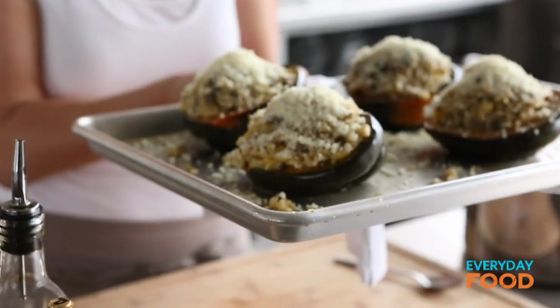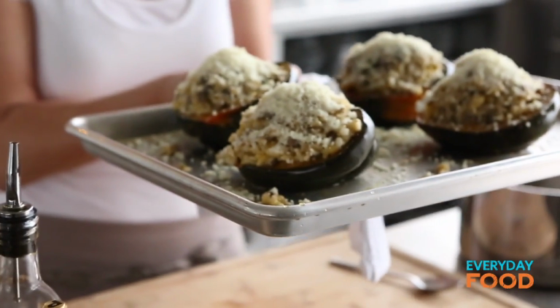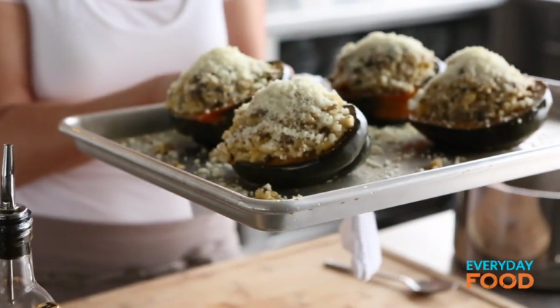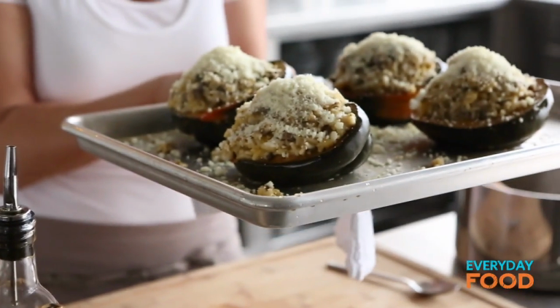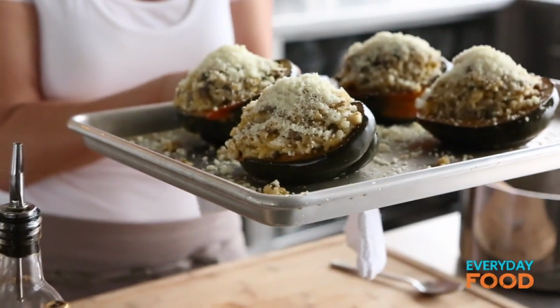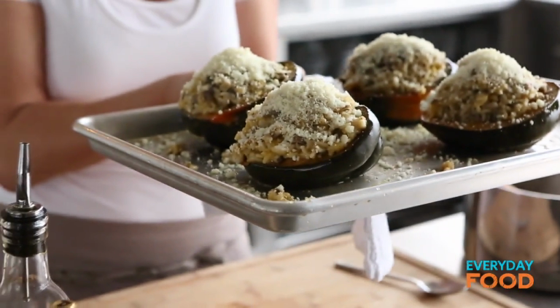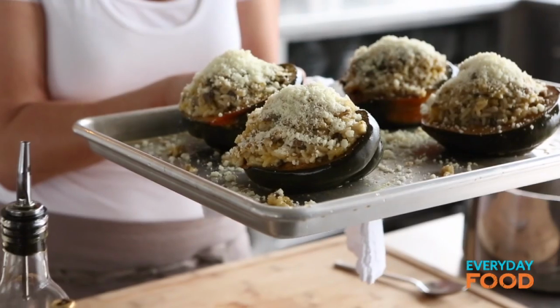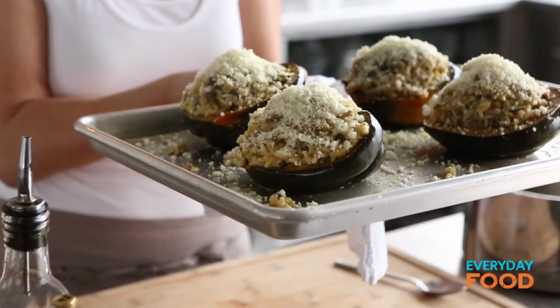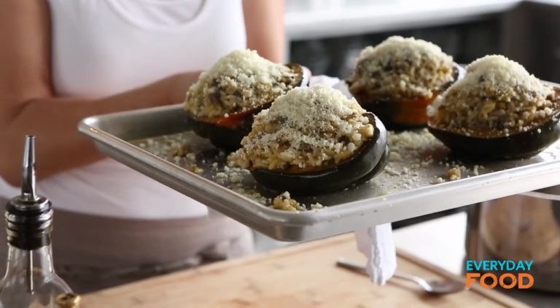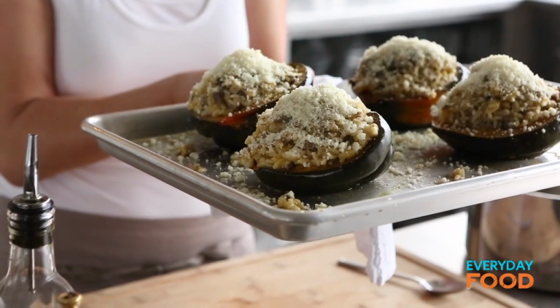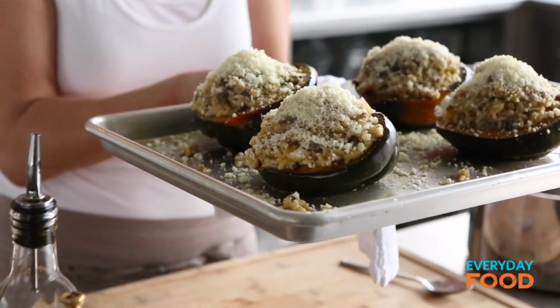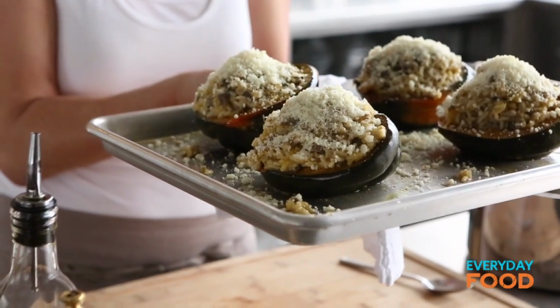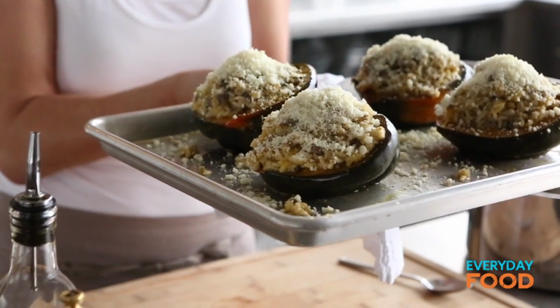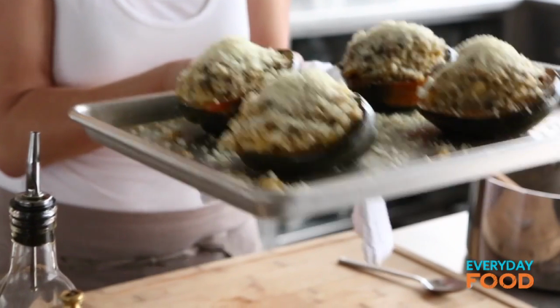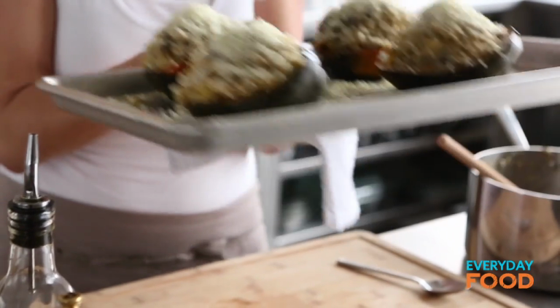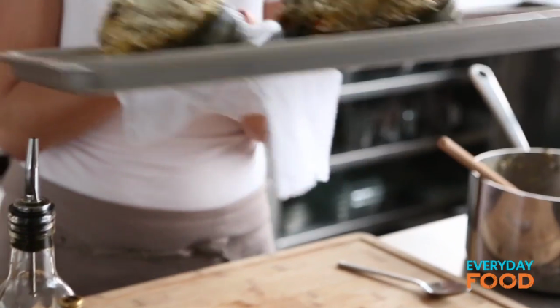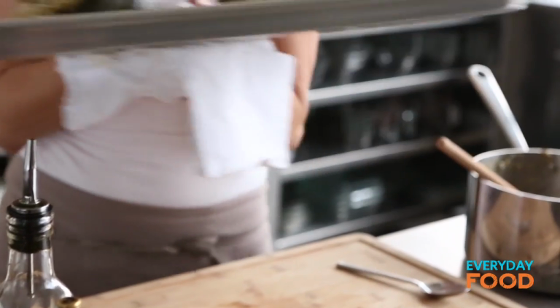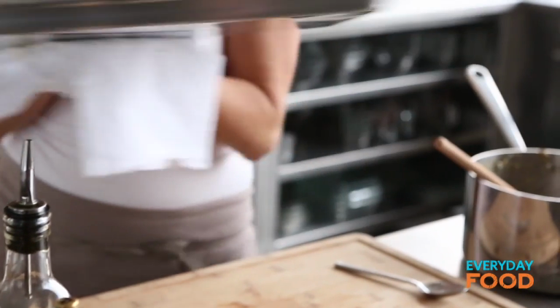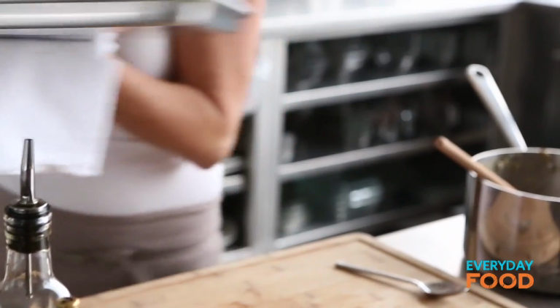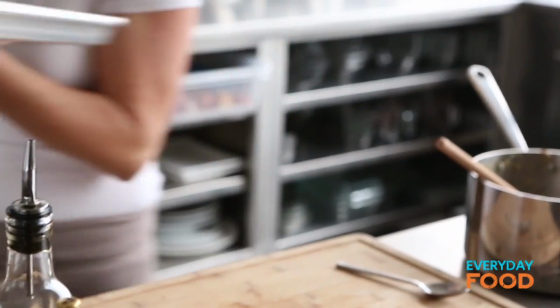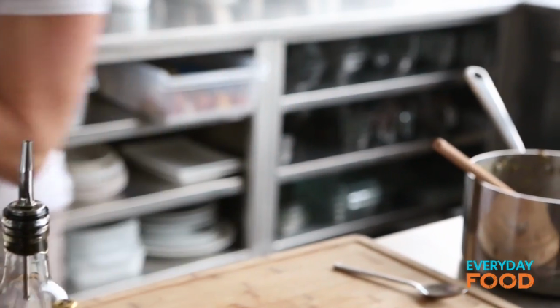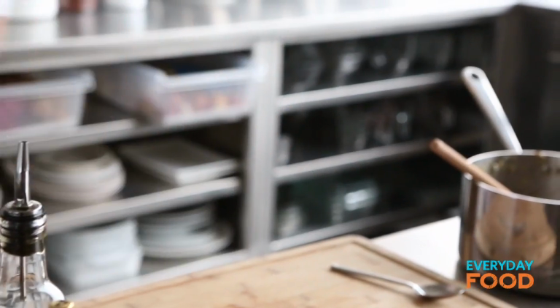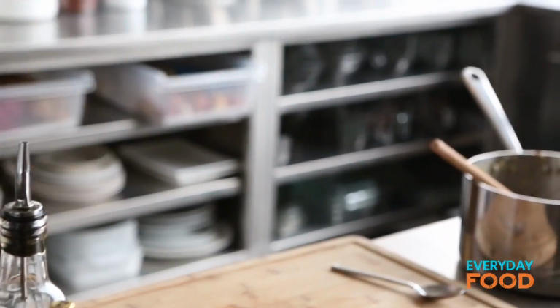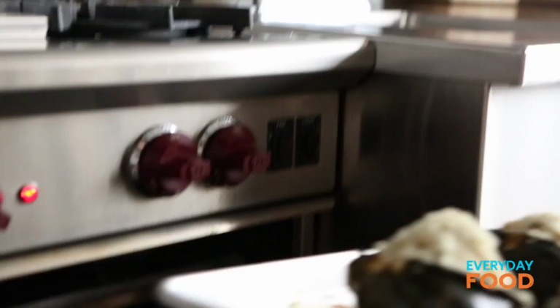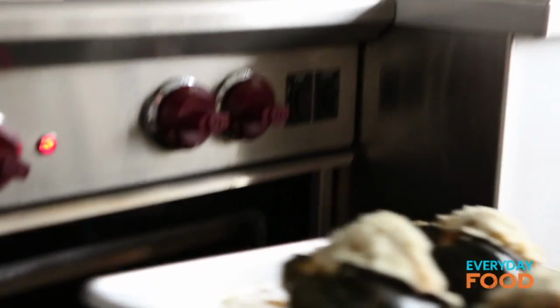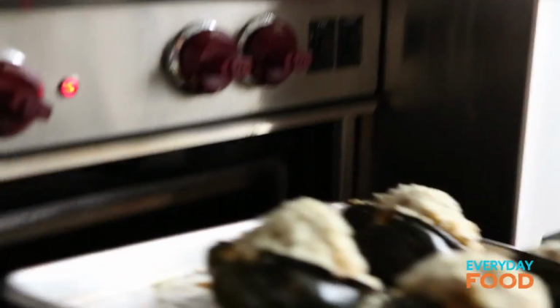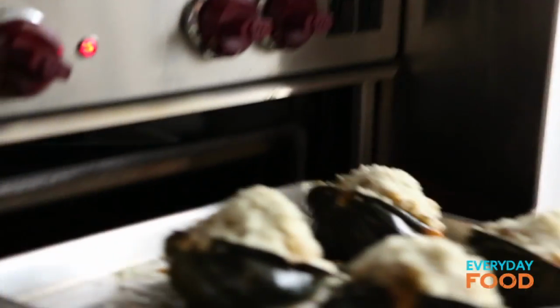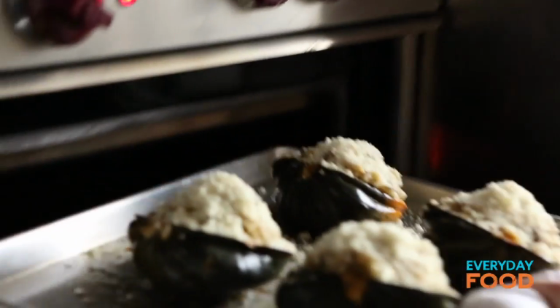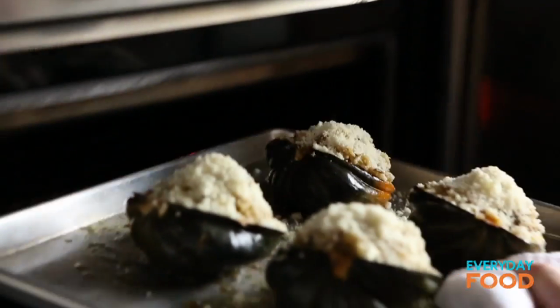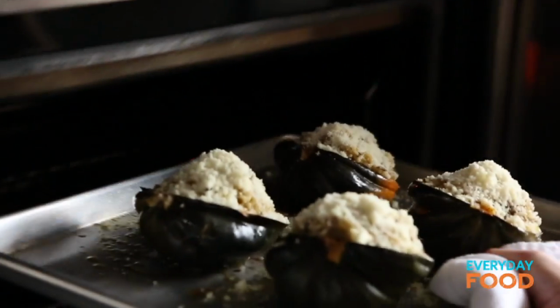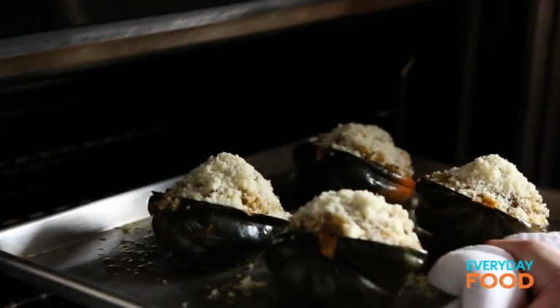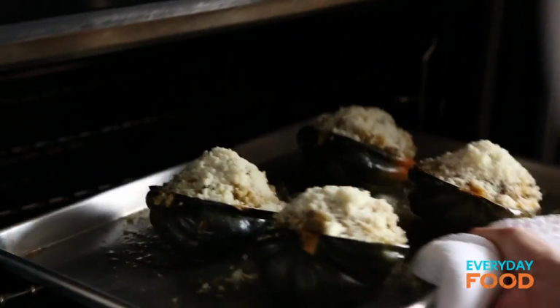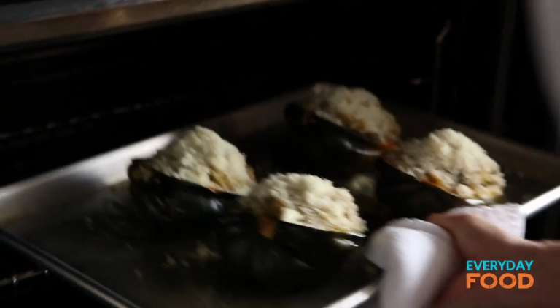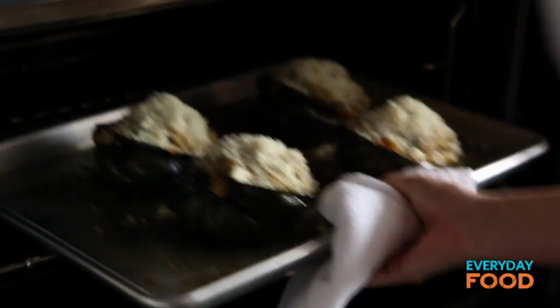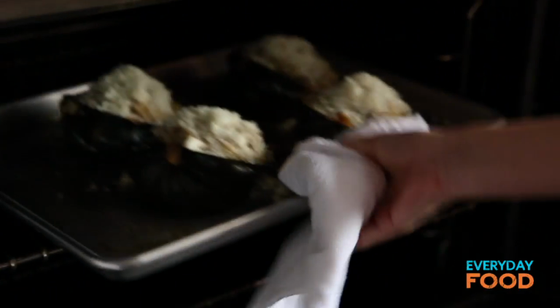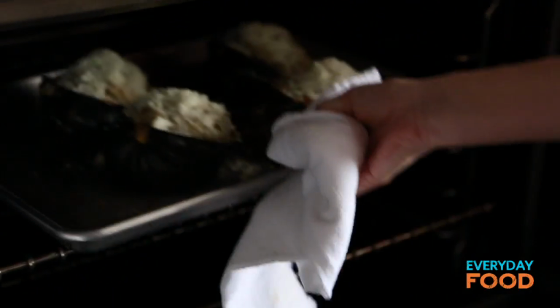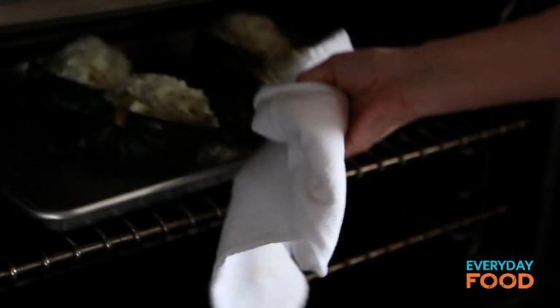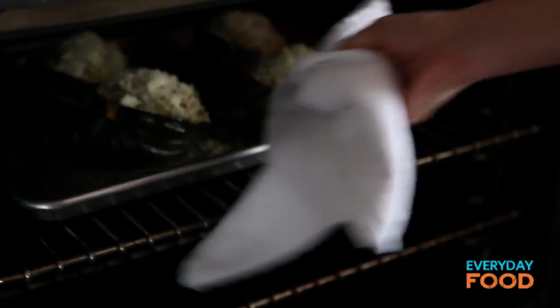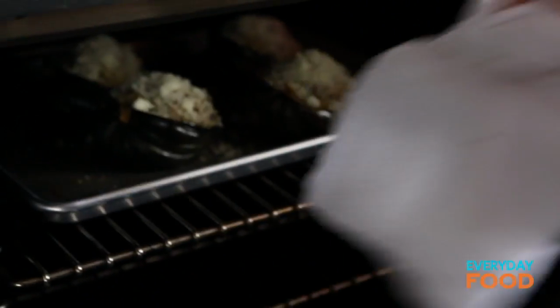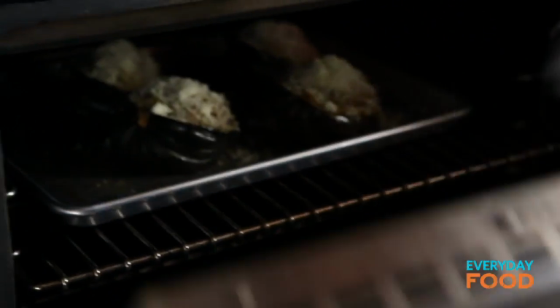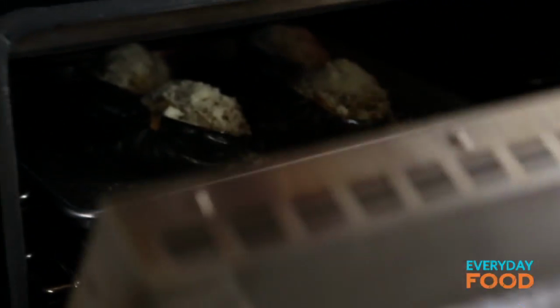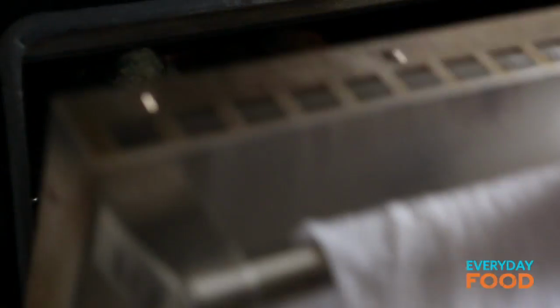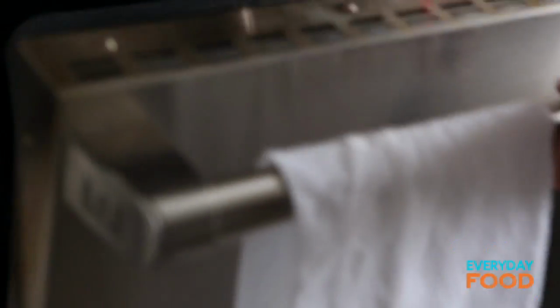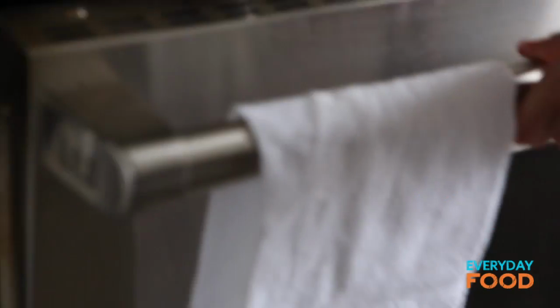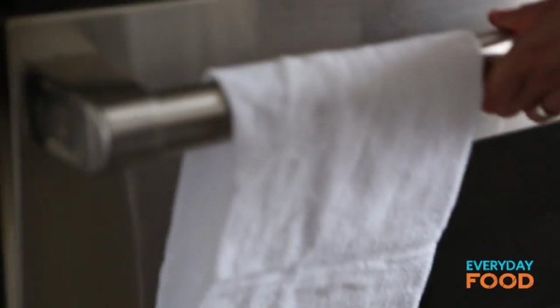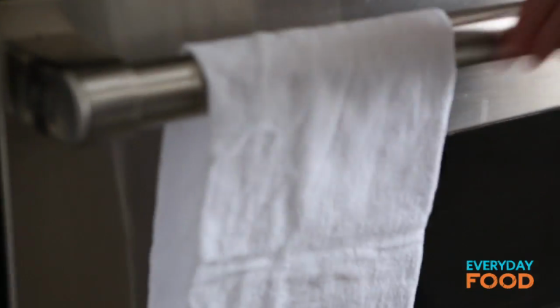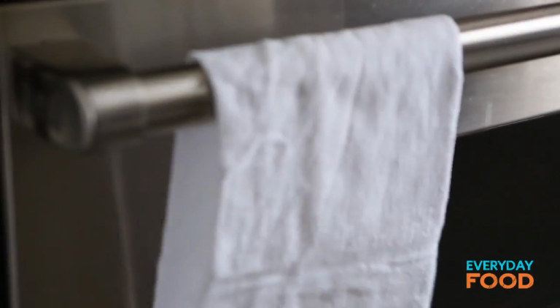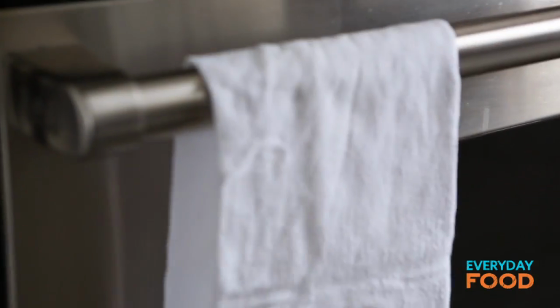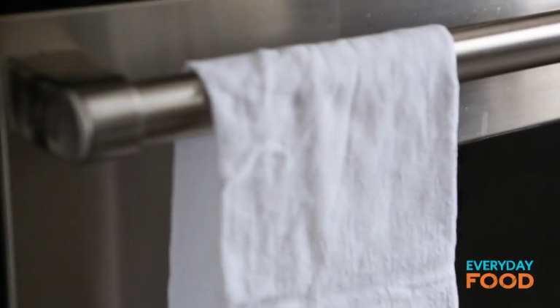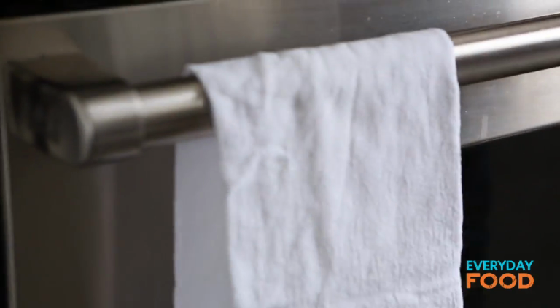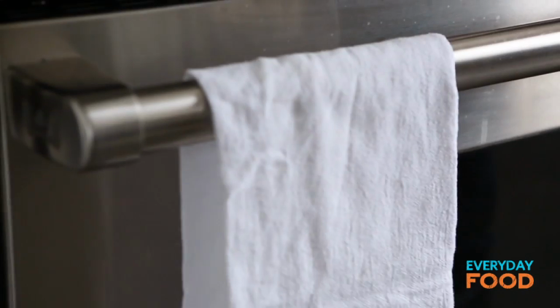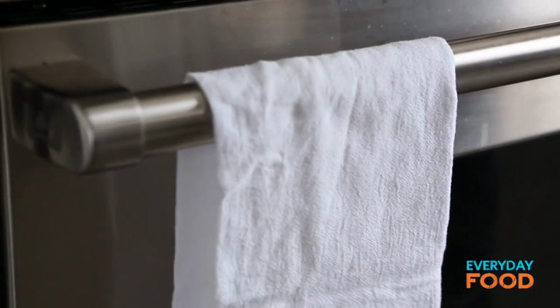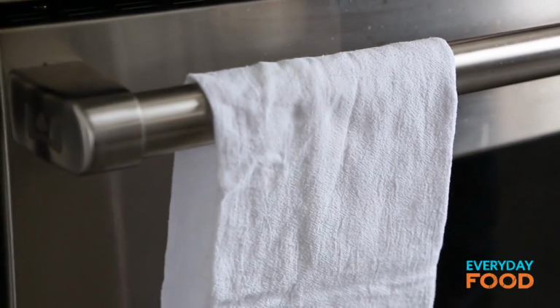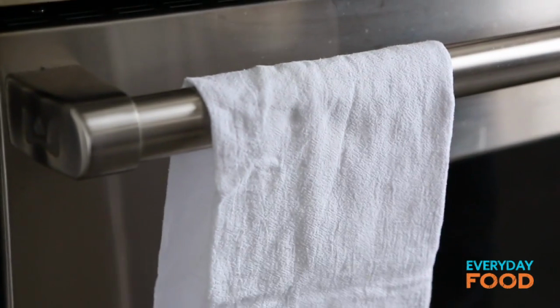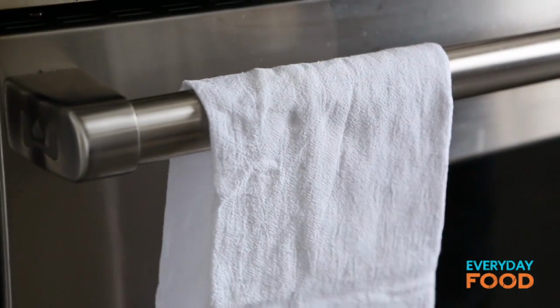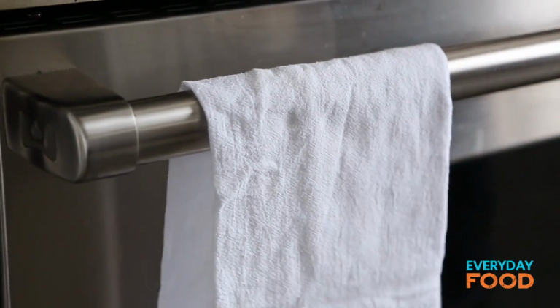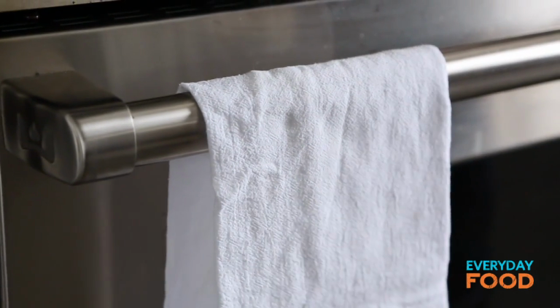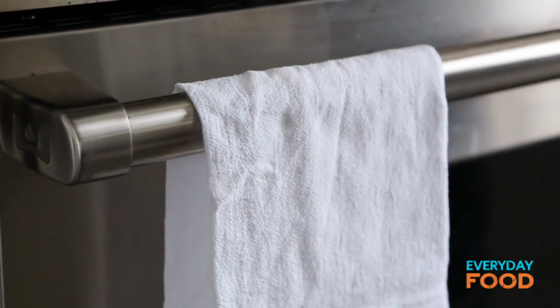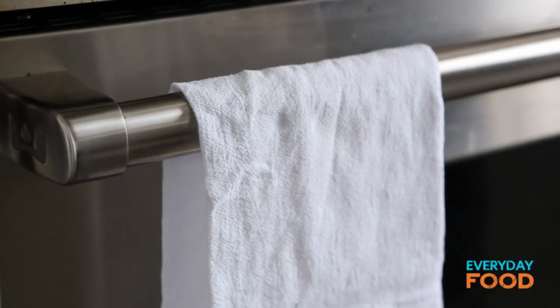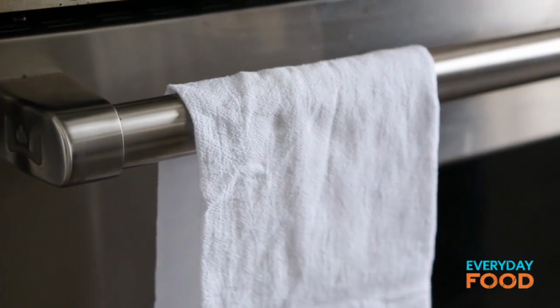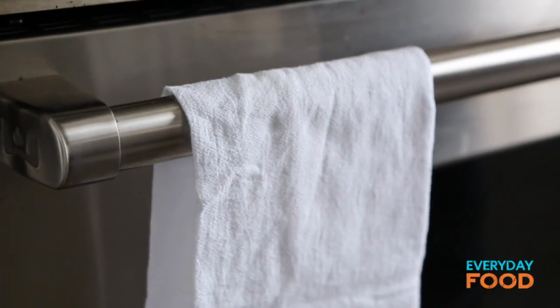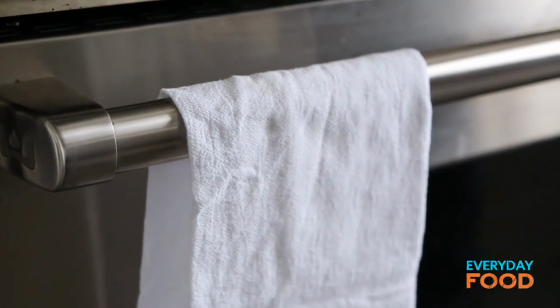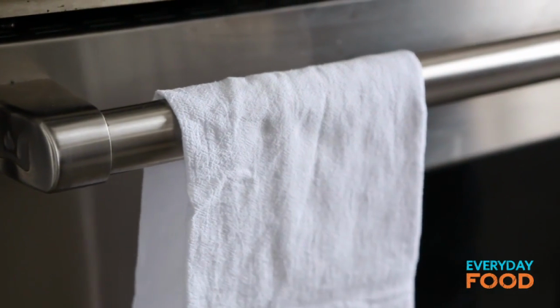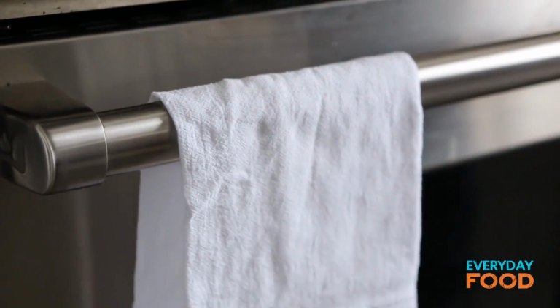If by chance you've let these sit around until the filling got cool, you can put them in a 350 degree oven until they're heated through, then under the broiler.